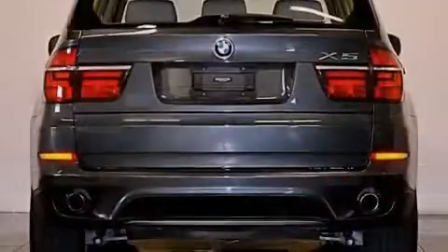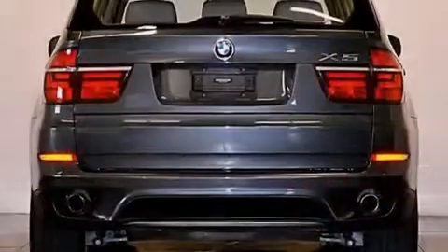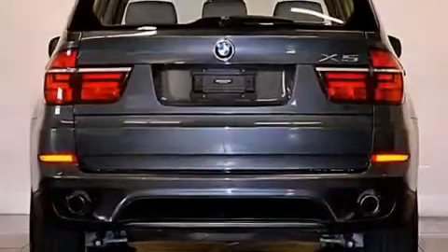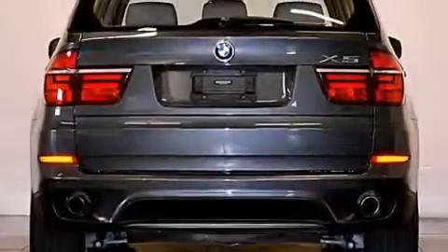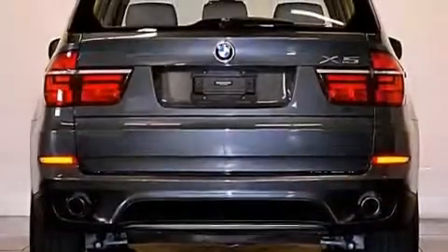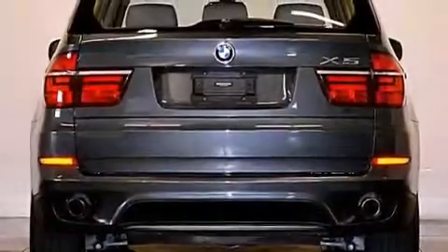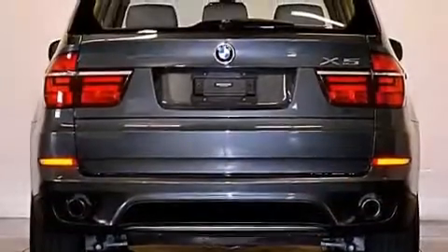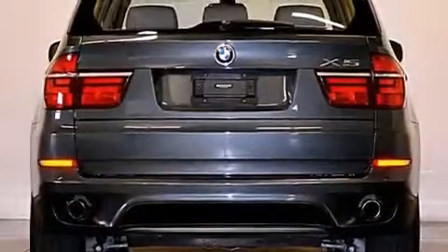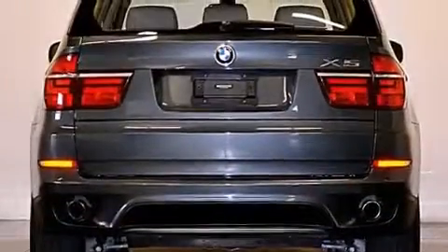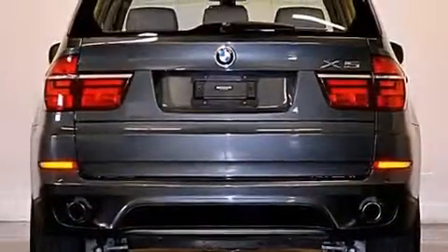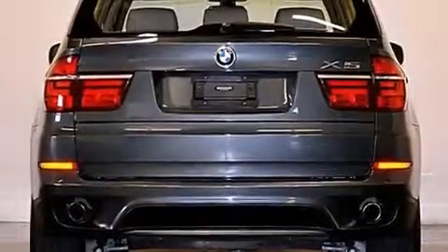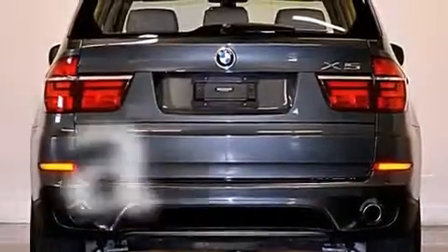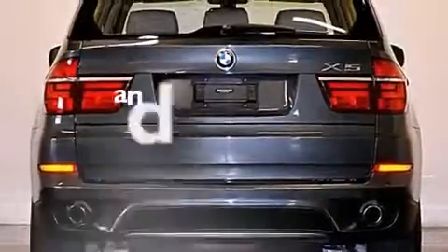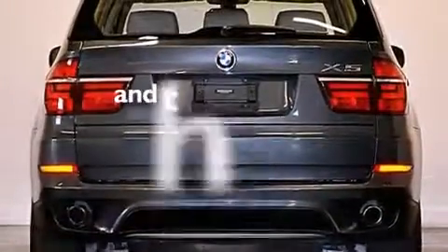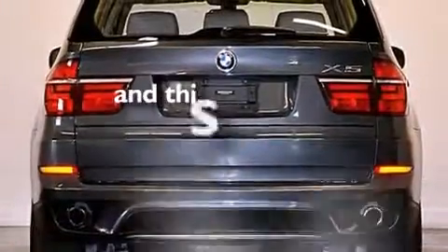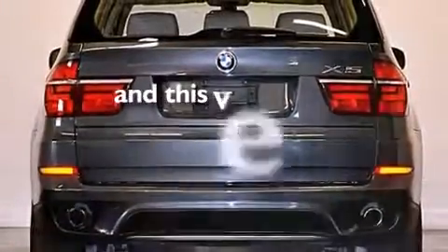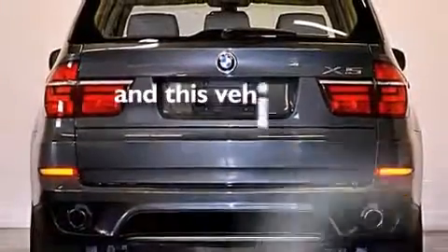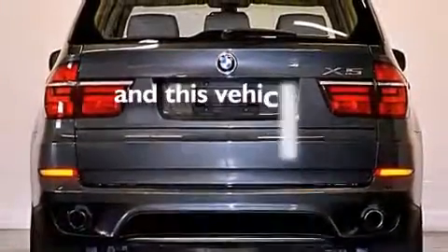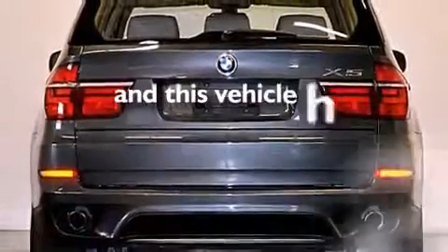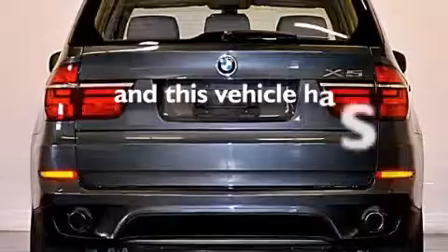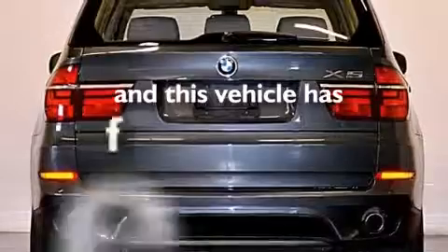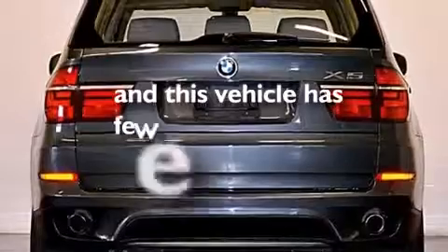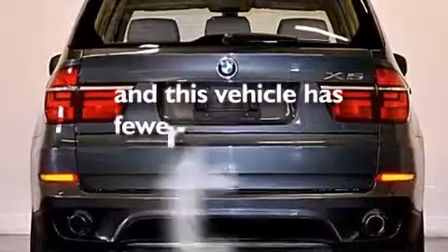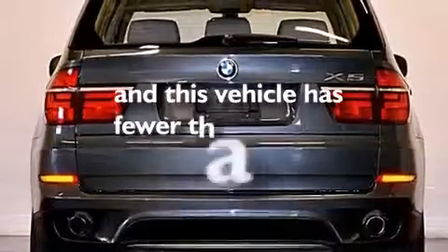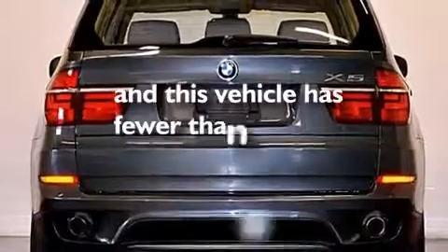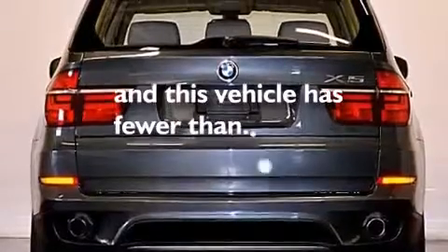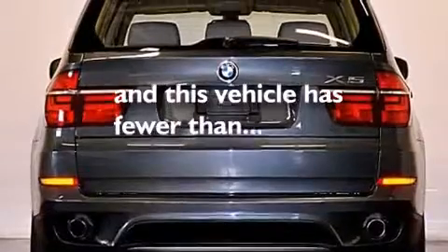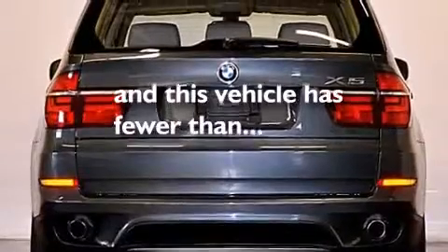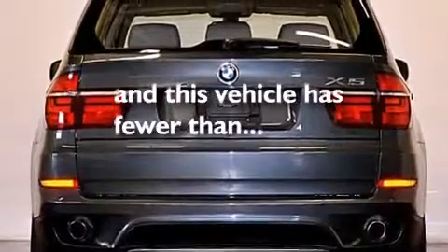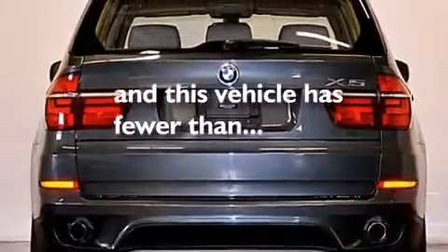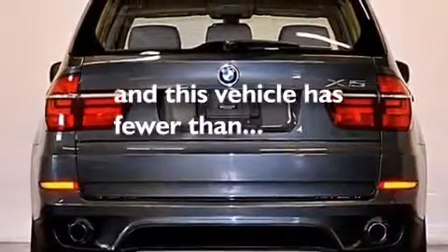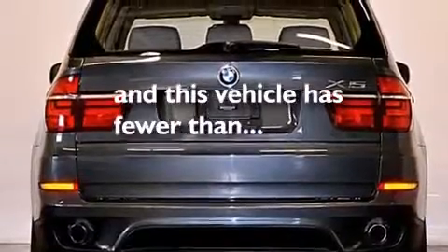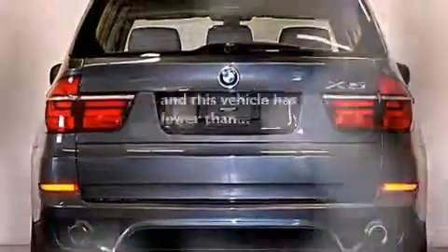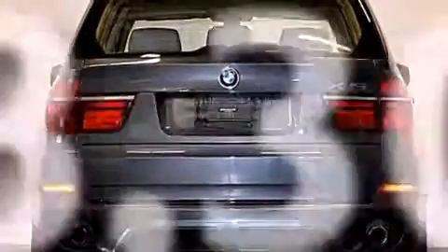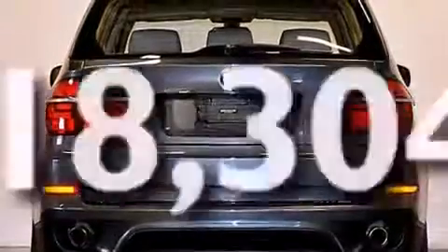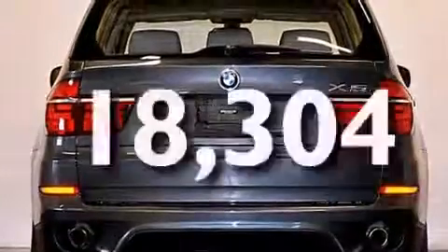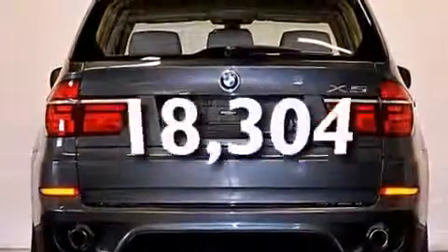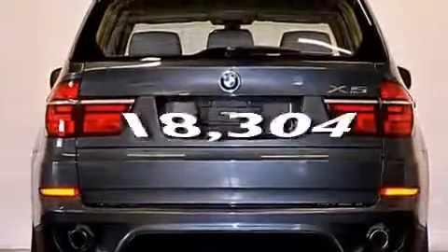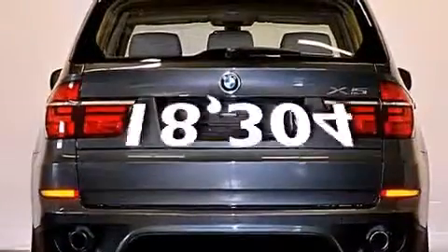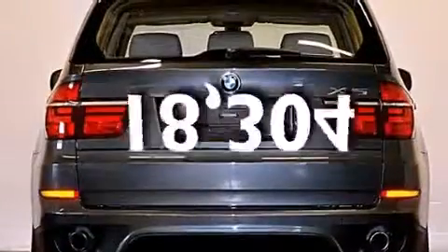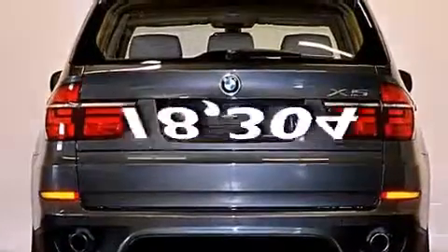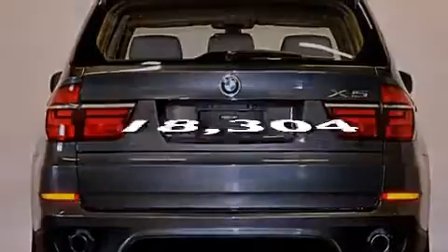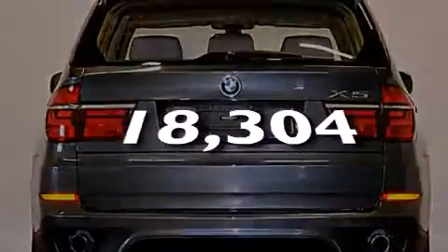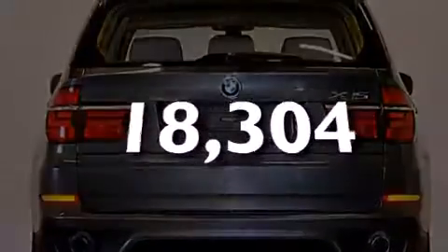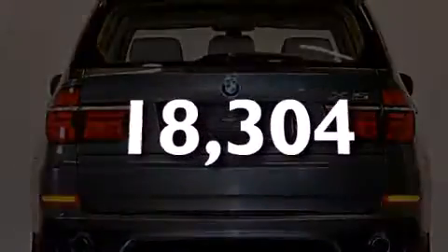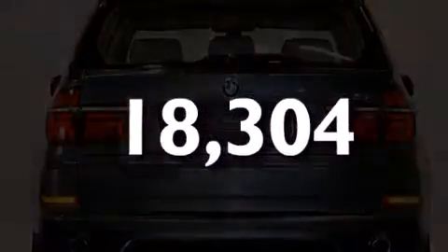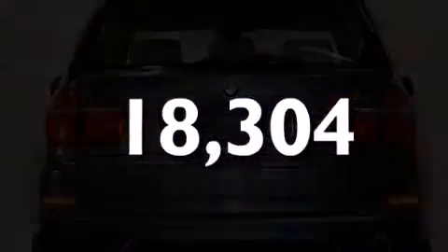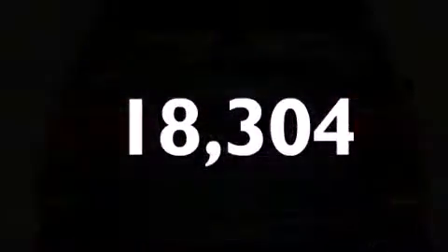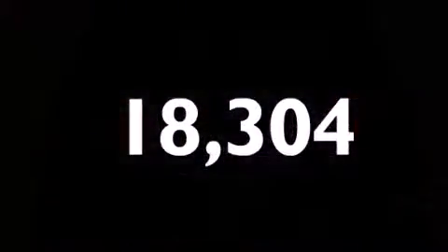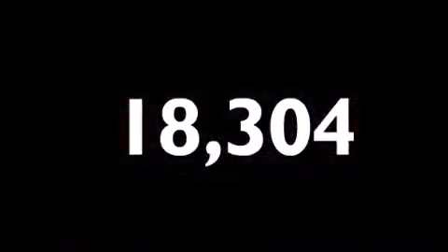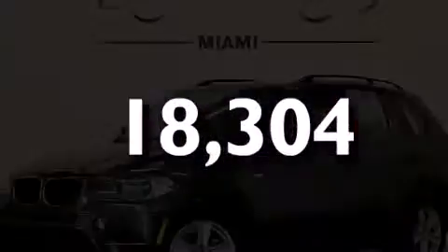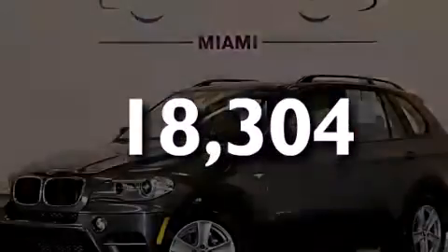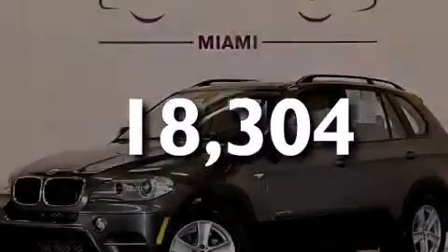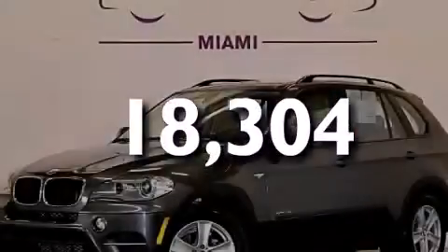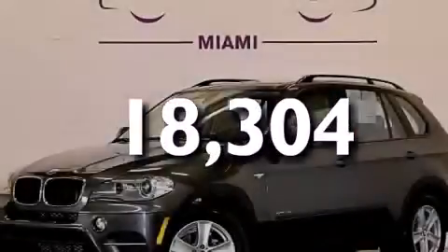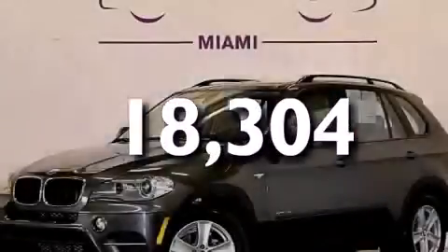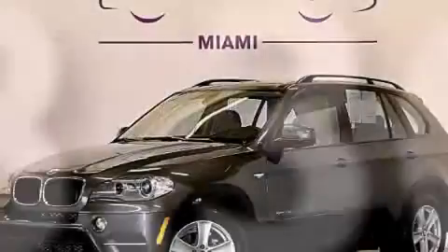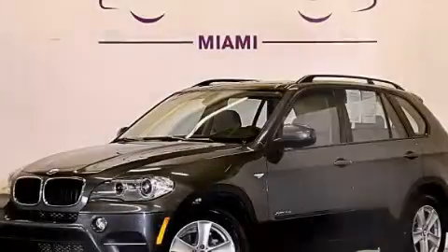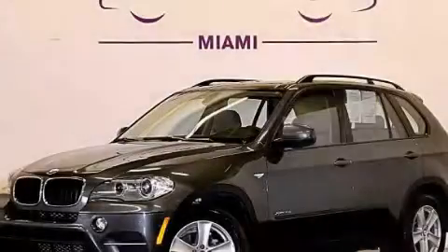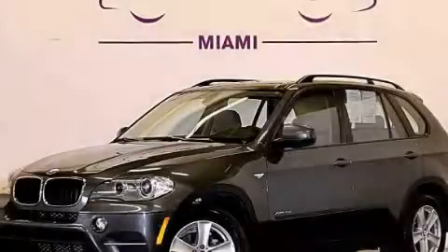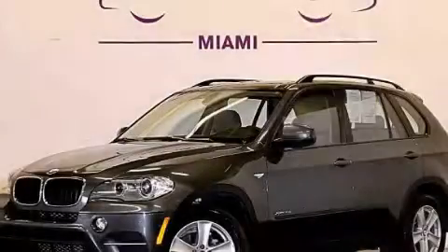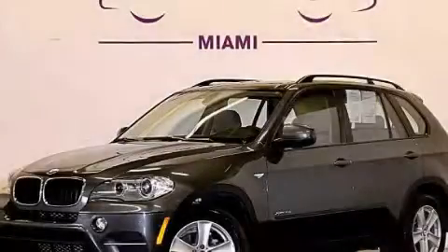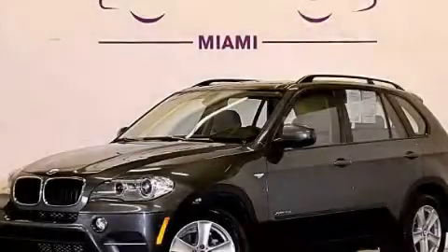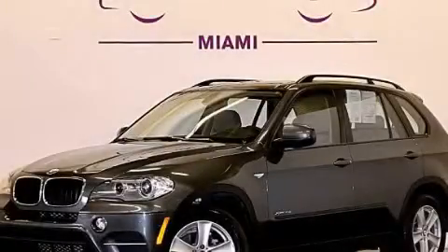This vehicle has fewer than 19,000 miles on the odometer. Contact us today to arrange your test drive.